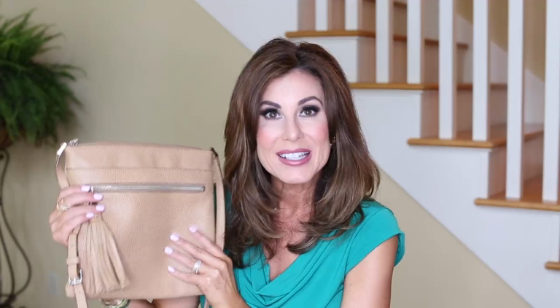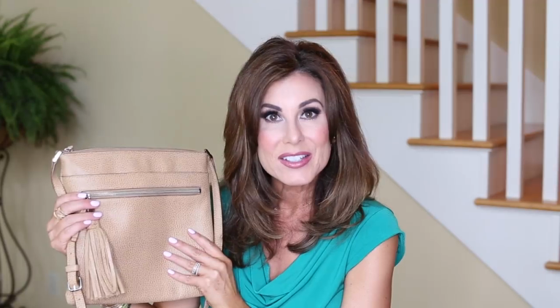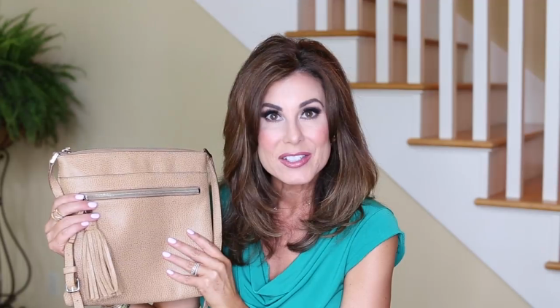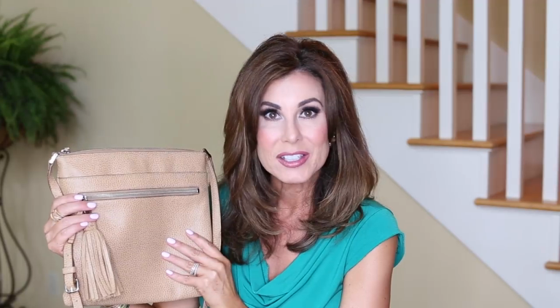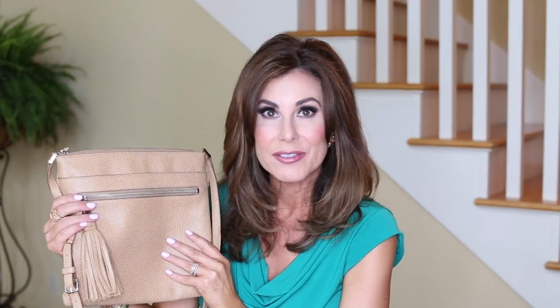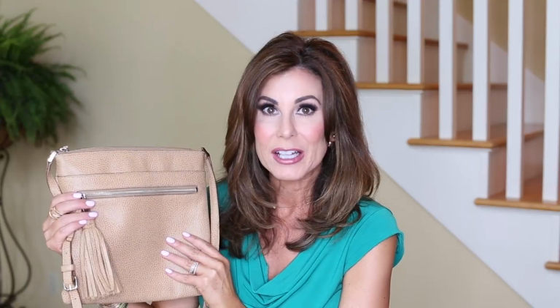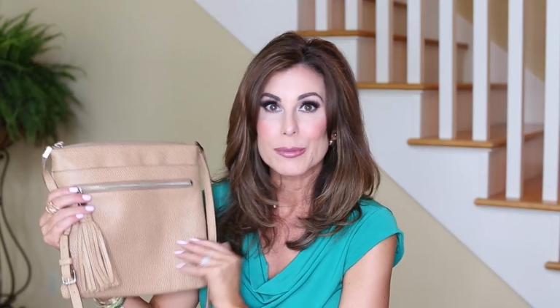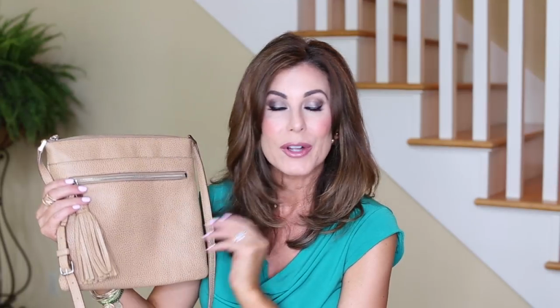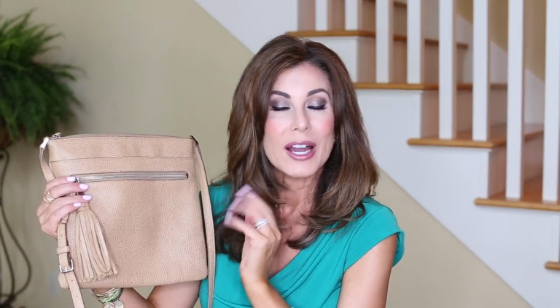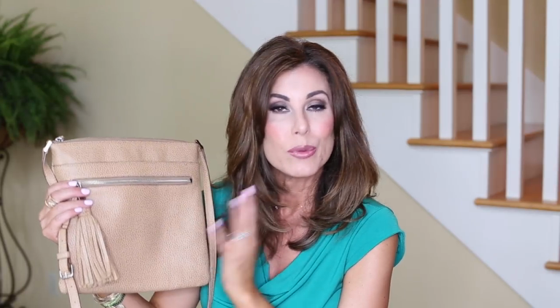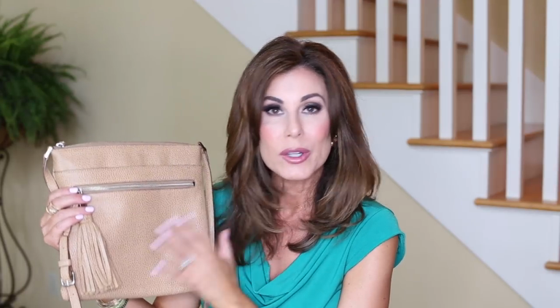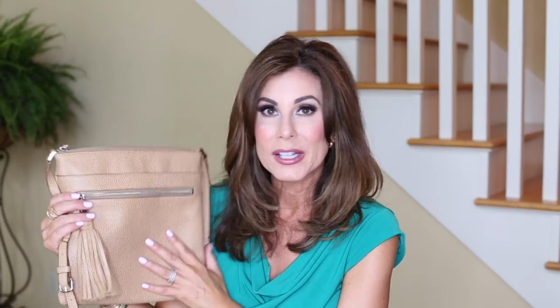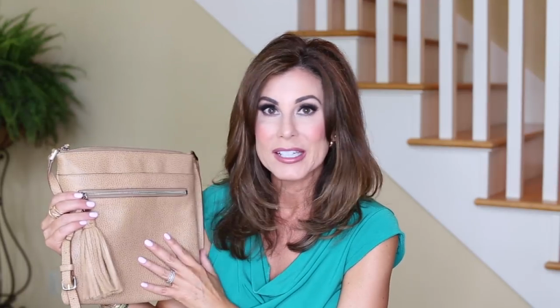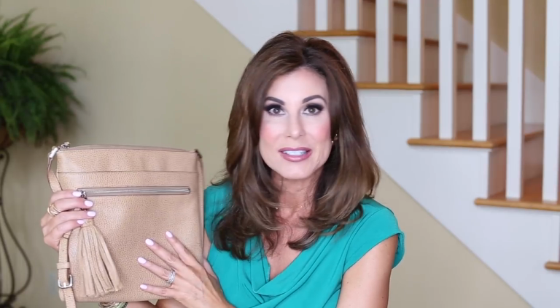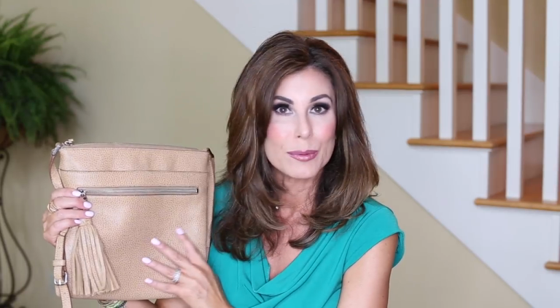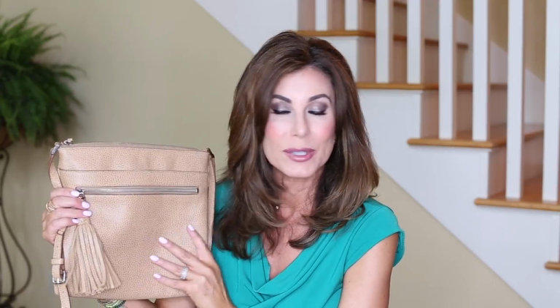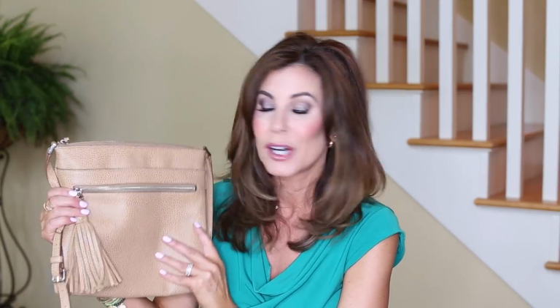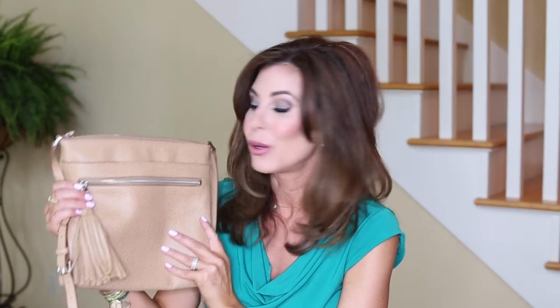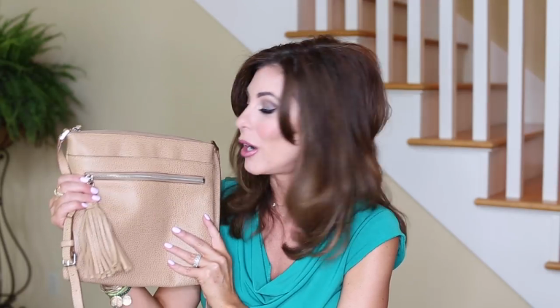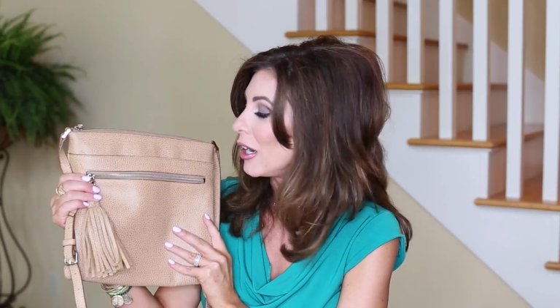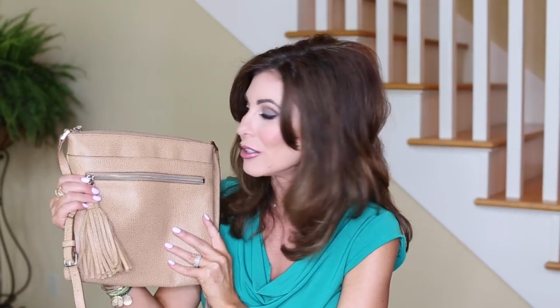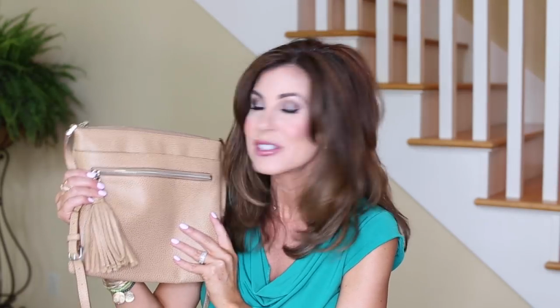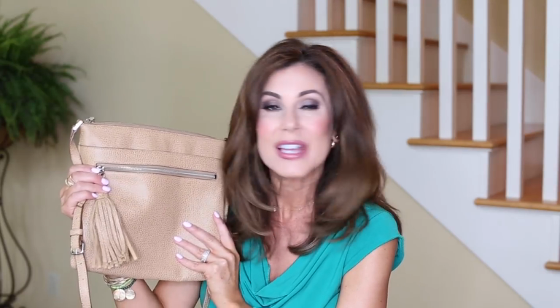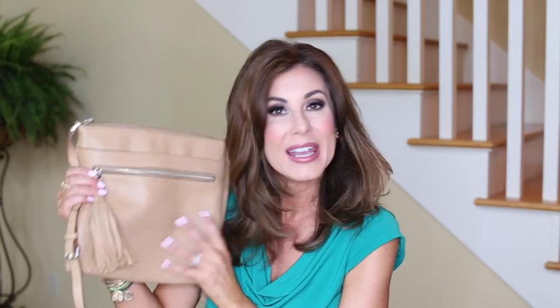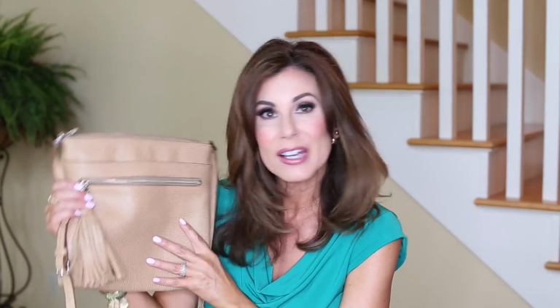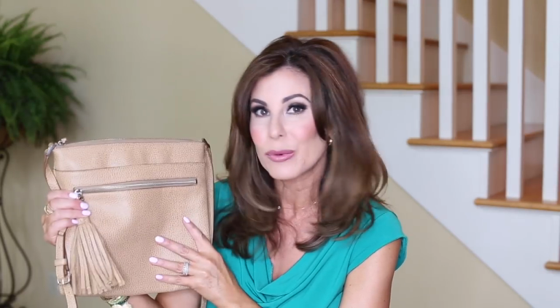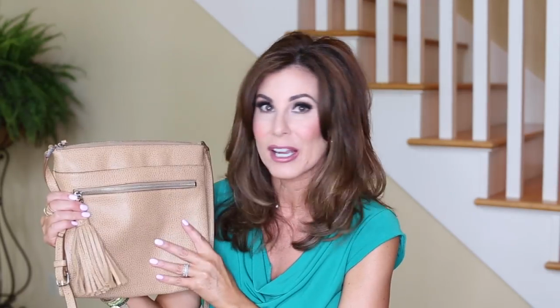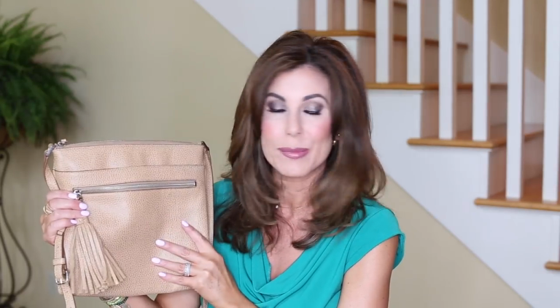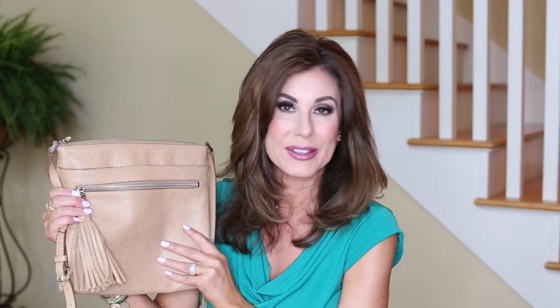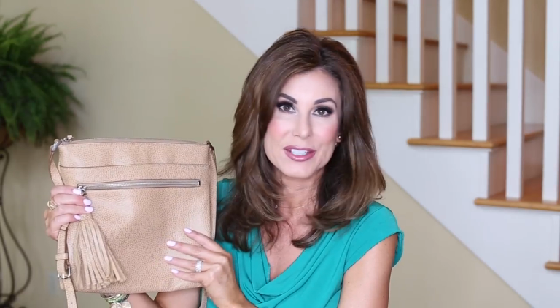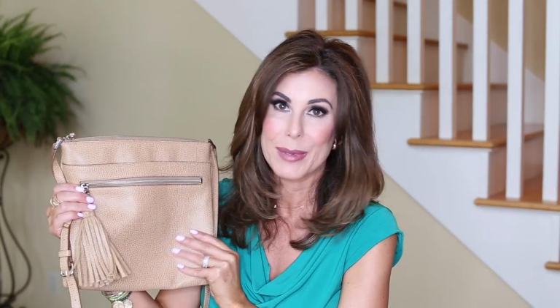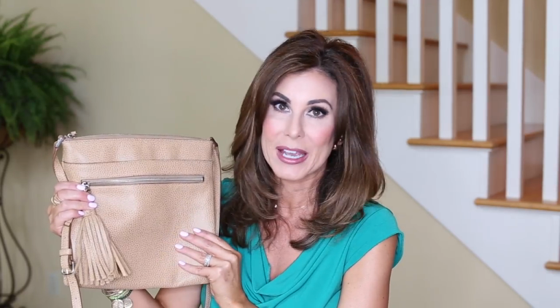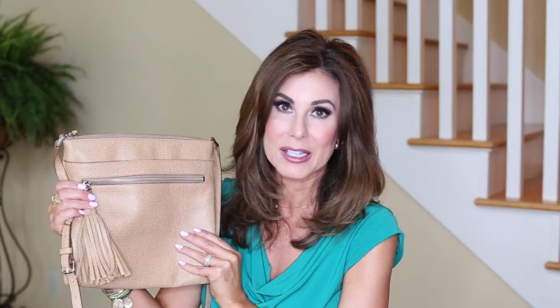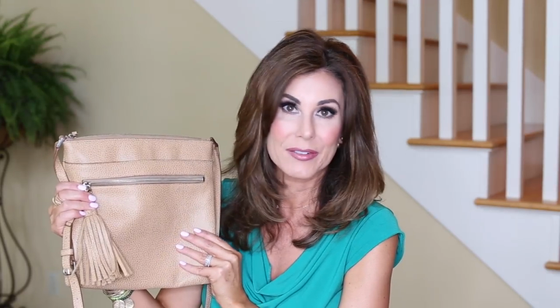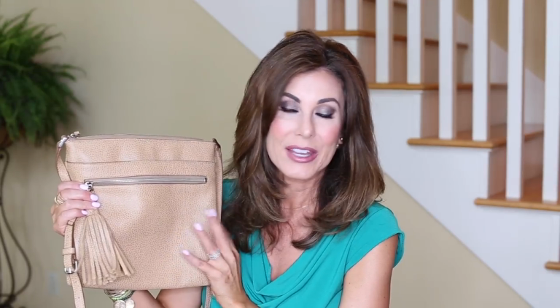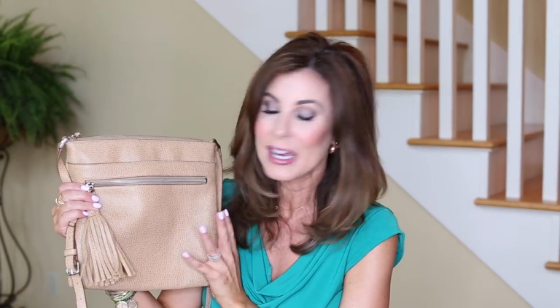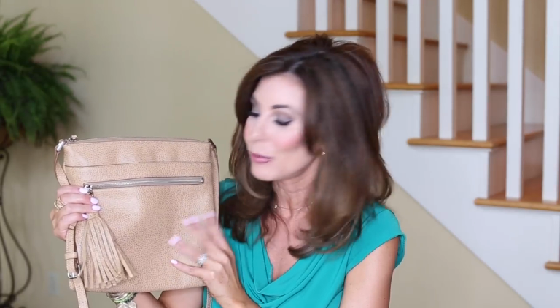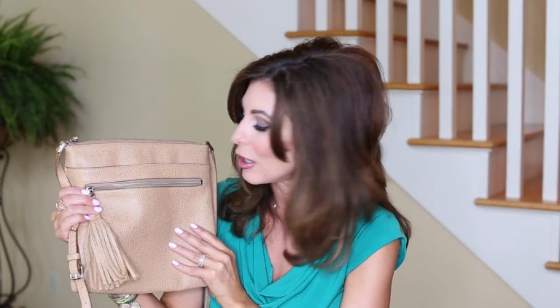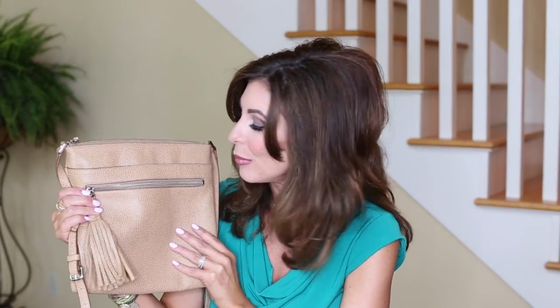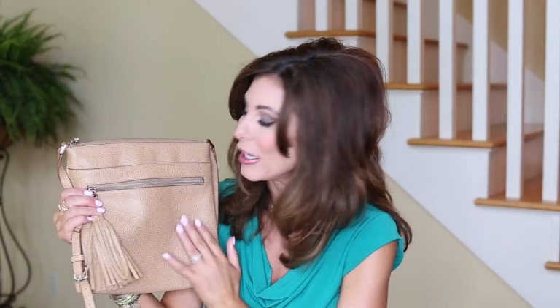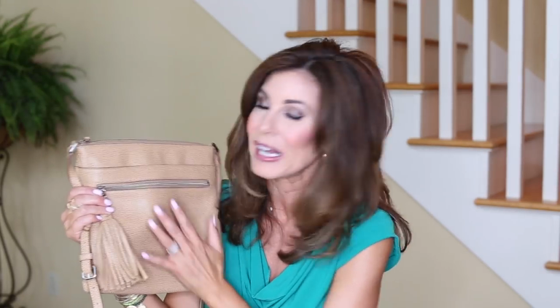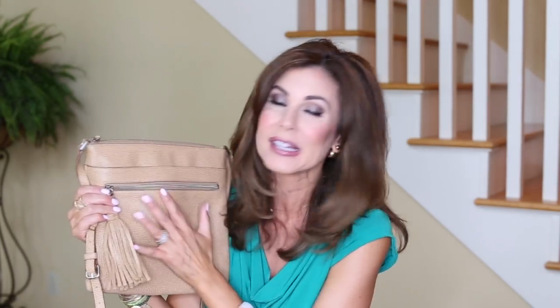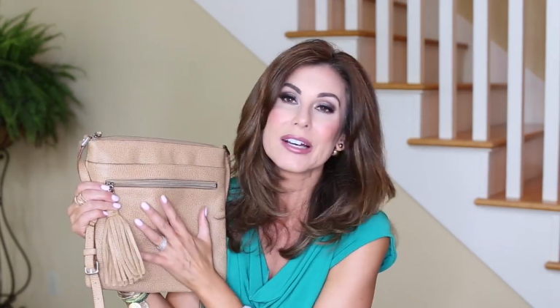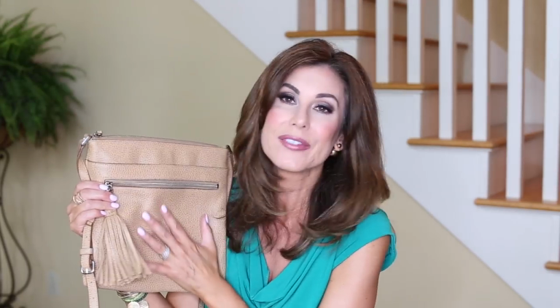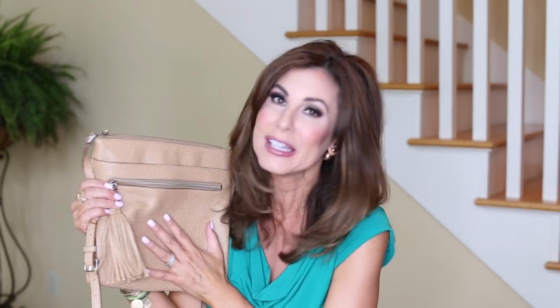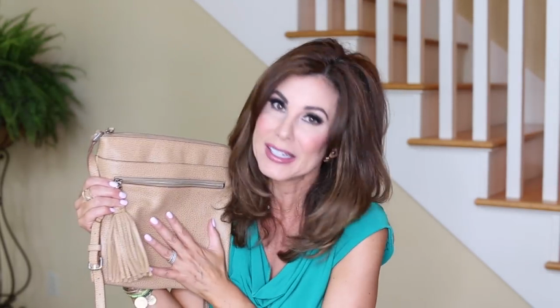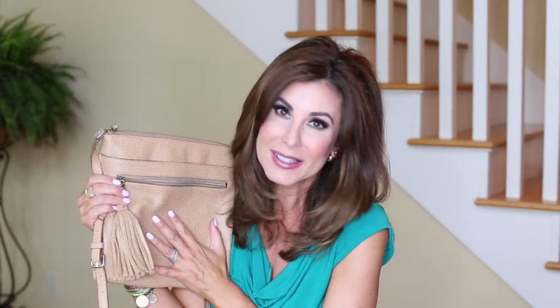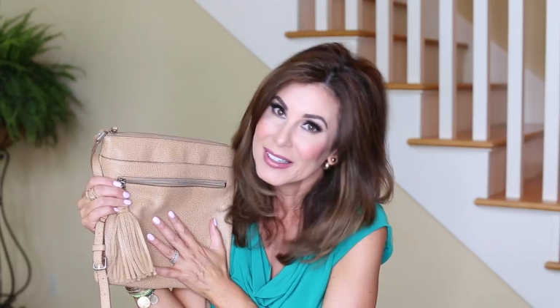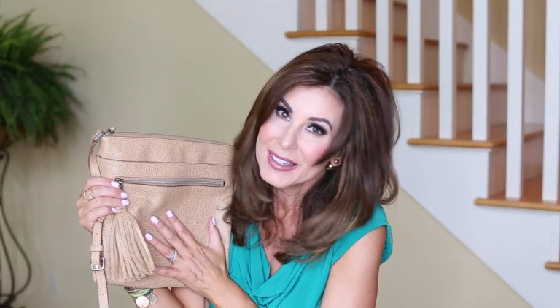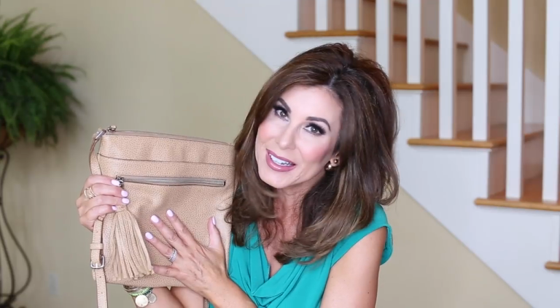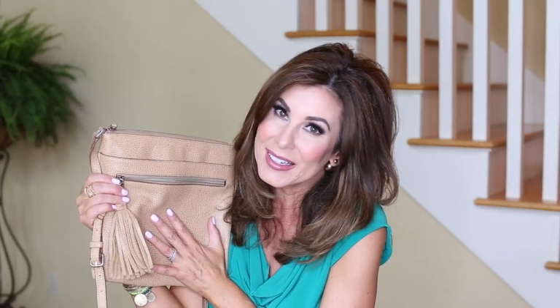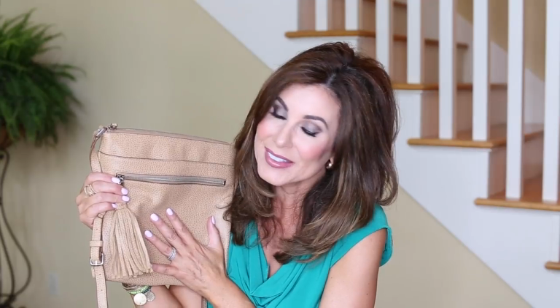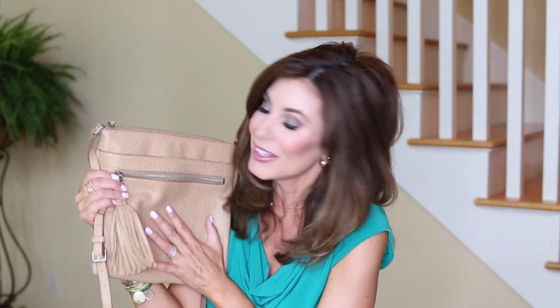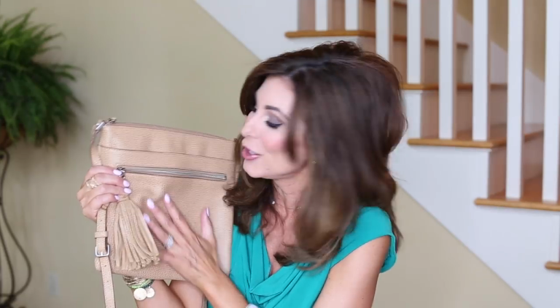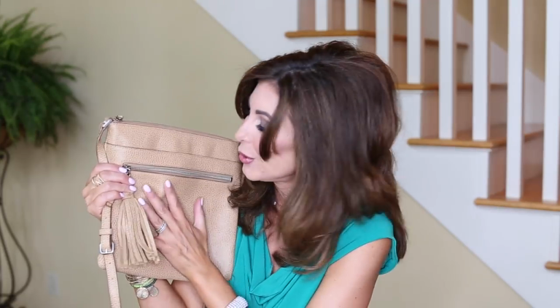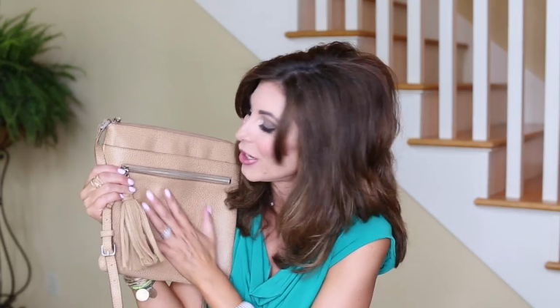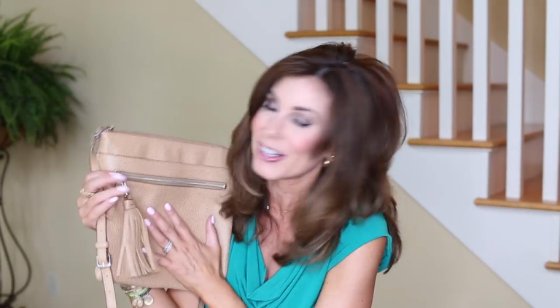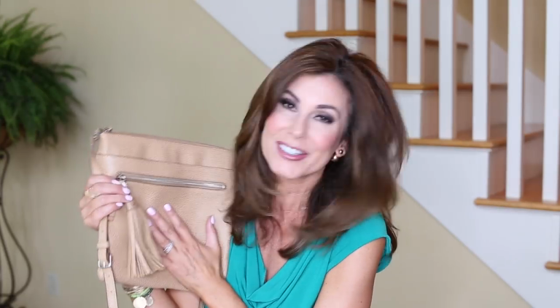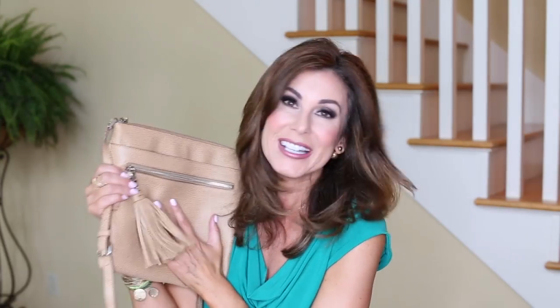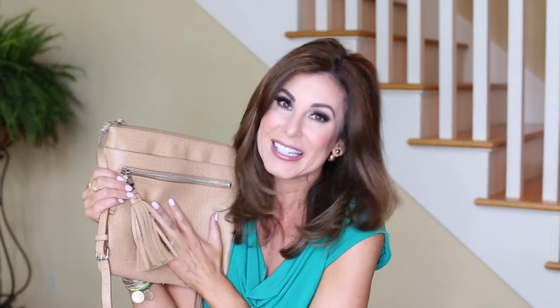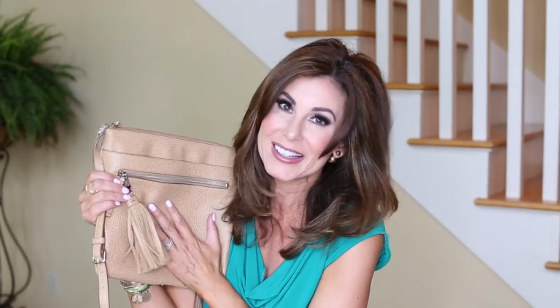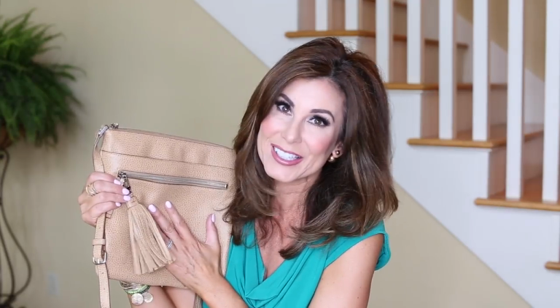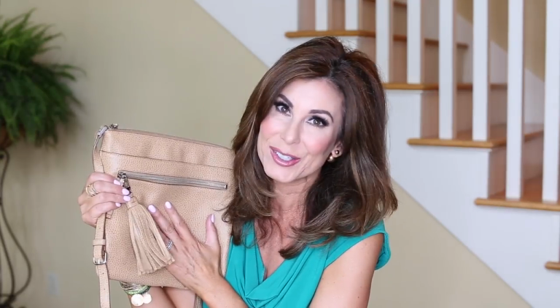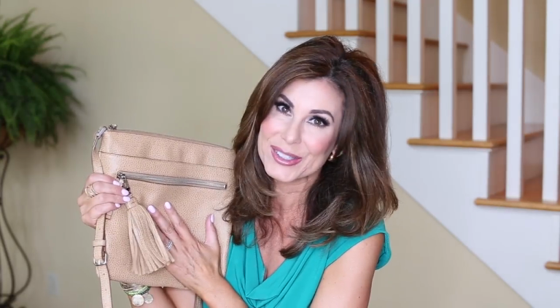So I love this crossbody - it is still available and I will link it down below. Can't recommend this bag enough. And I love anything nude colored - anything nude.